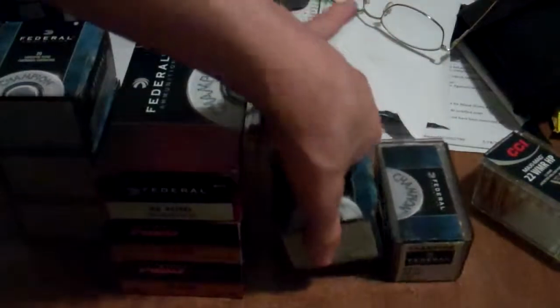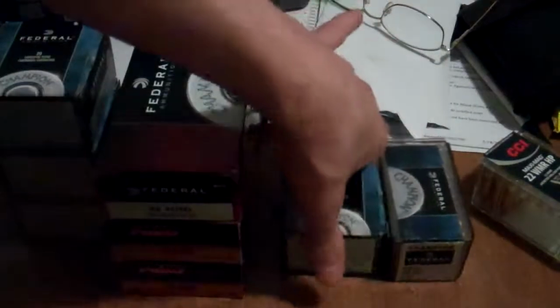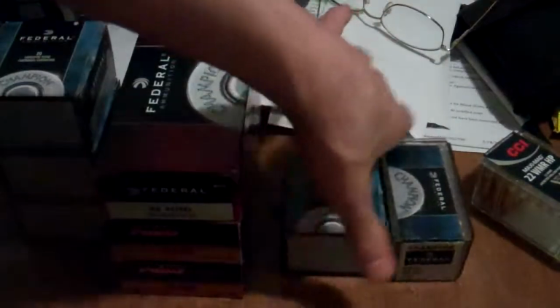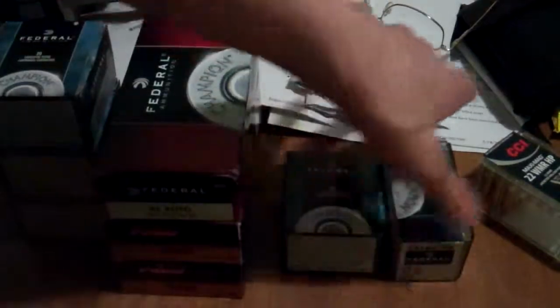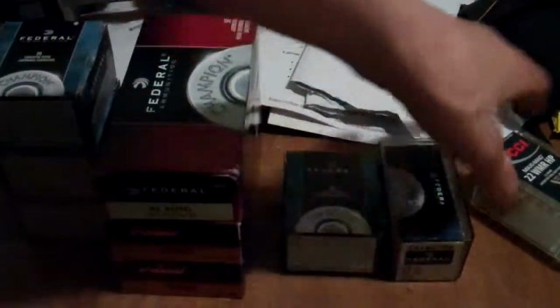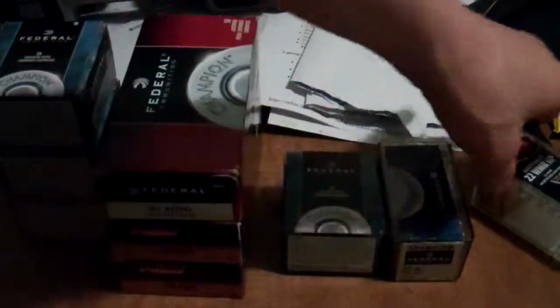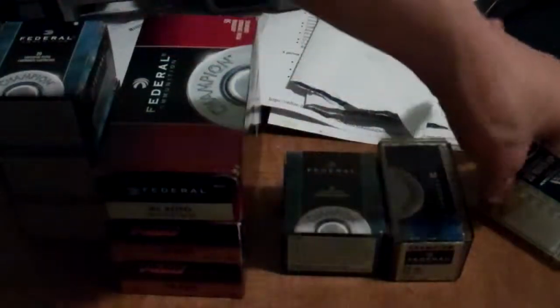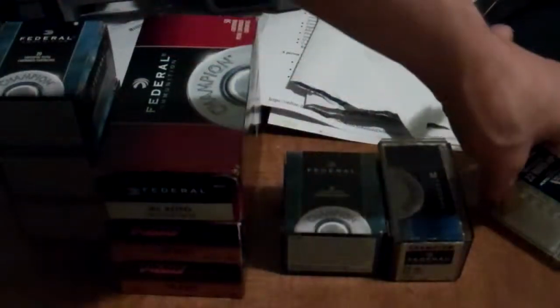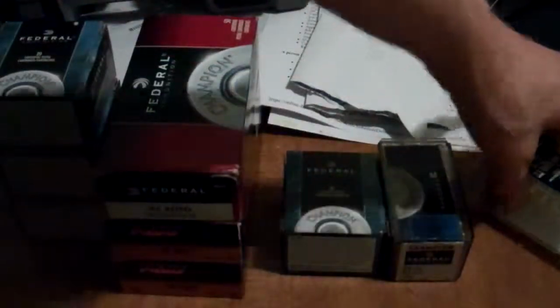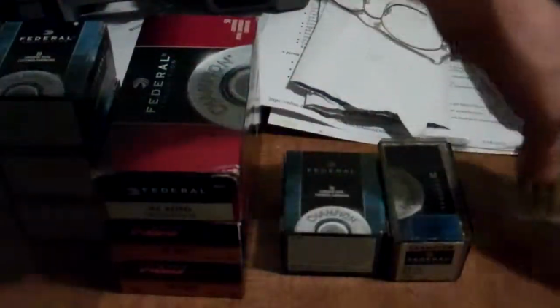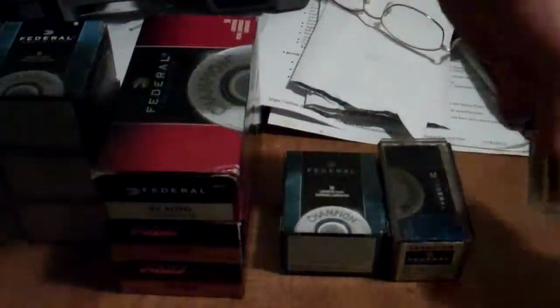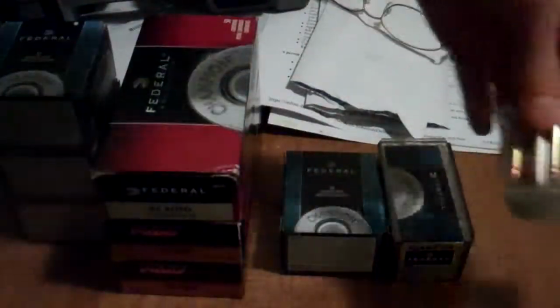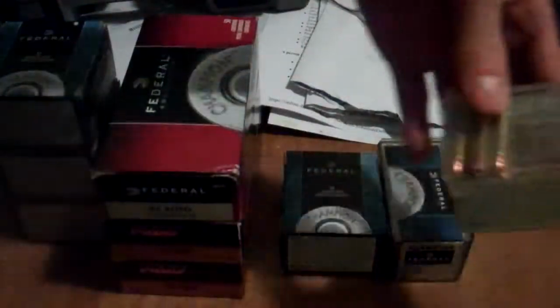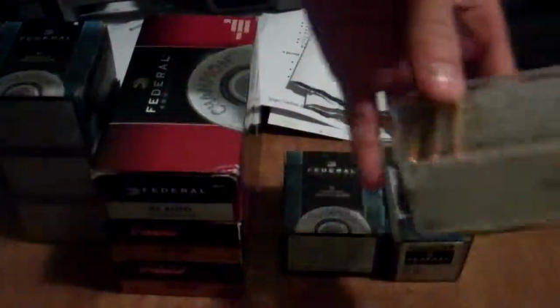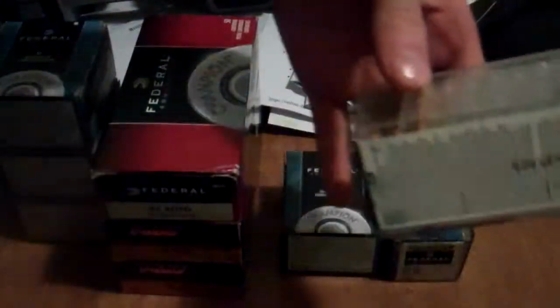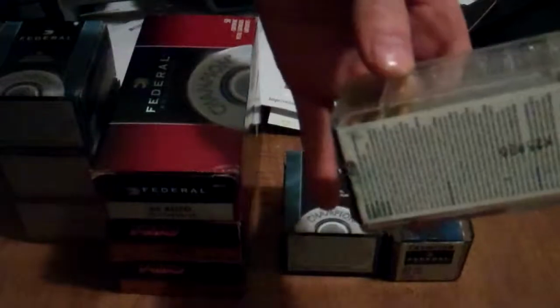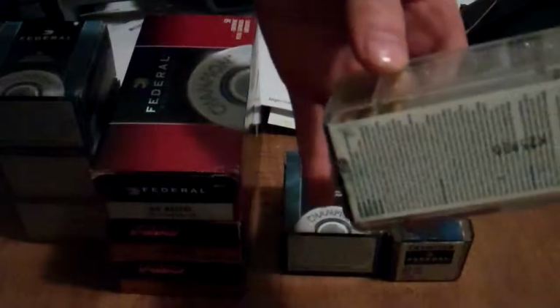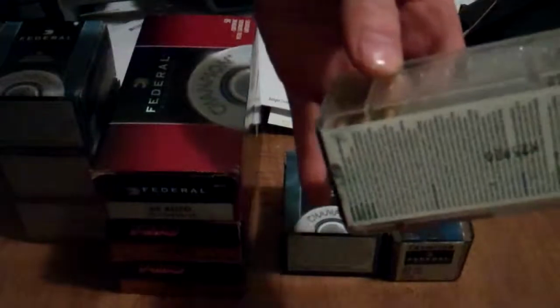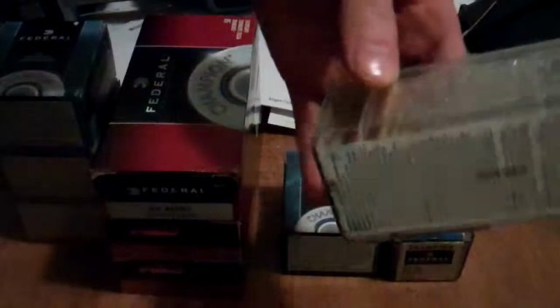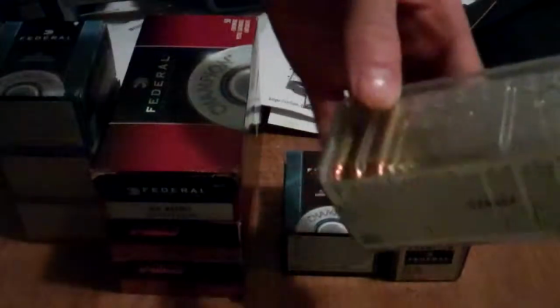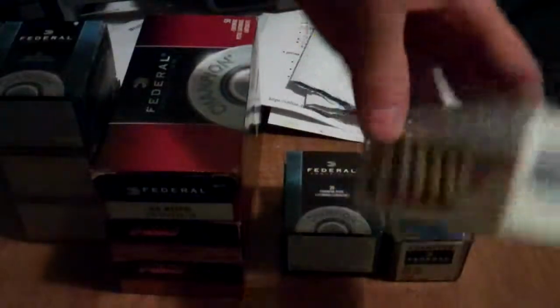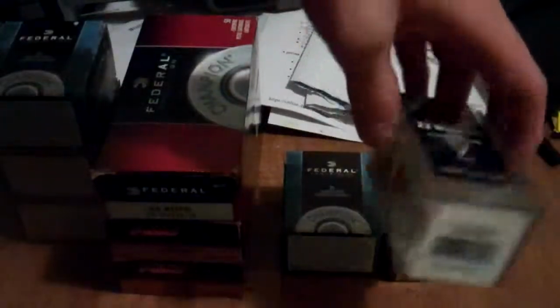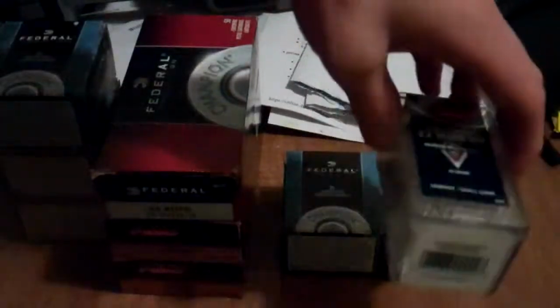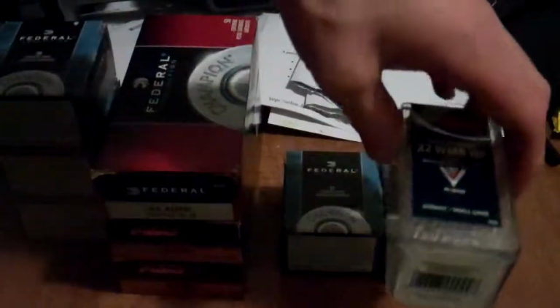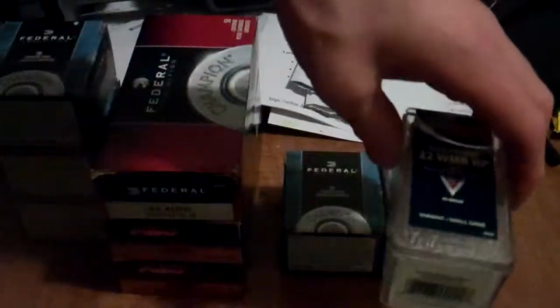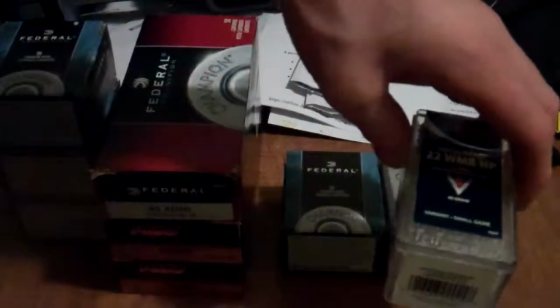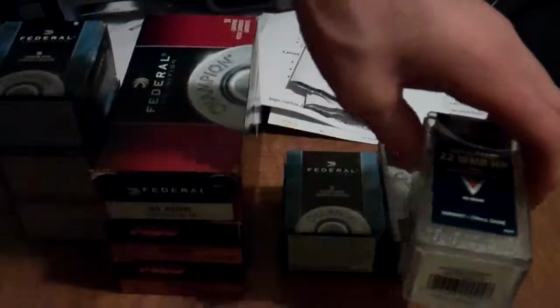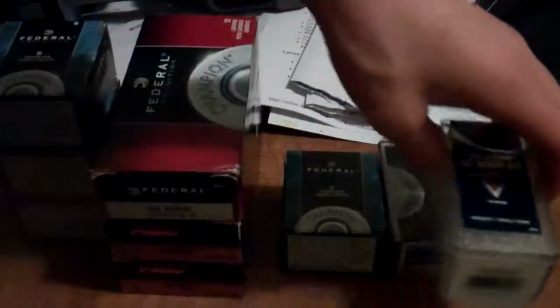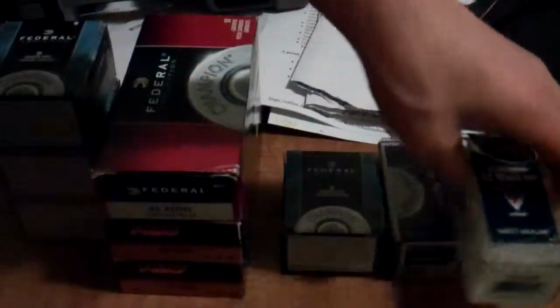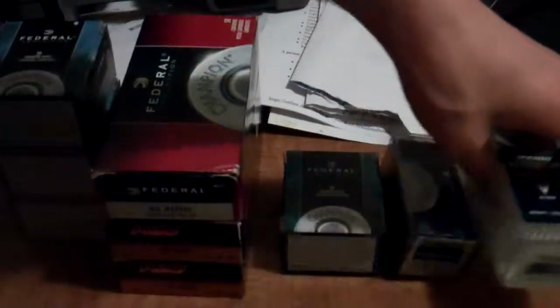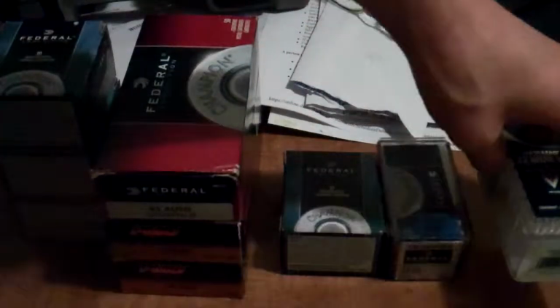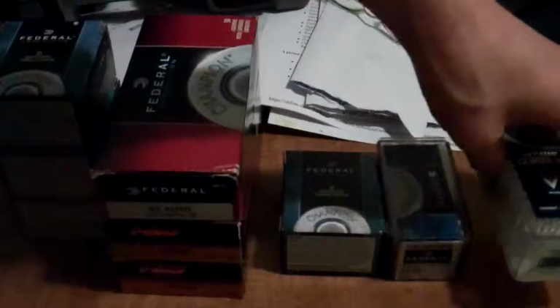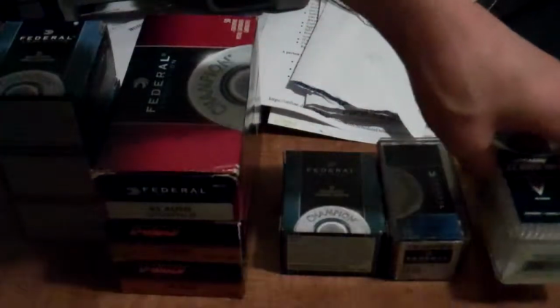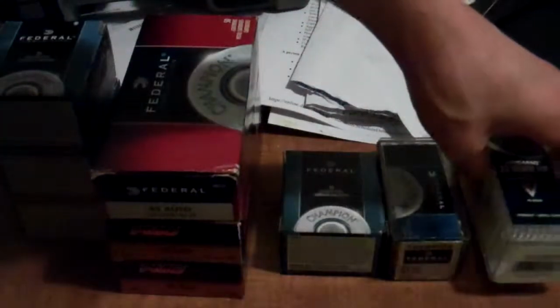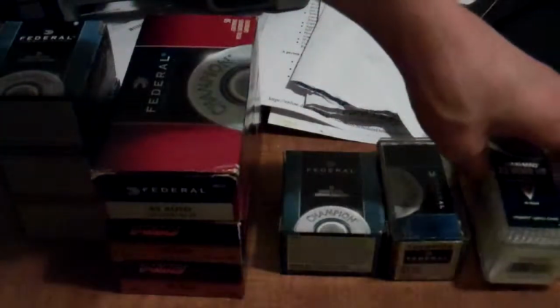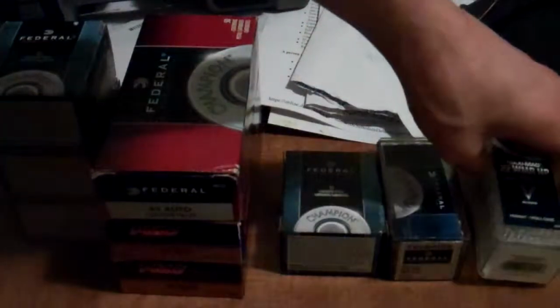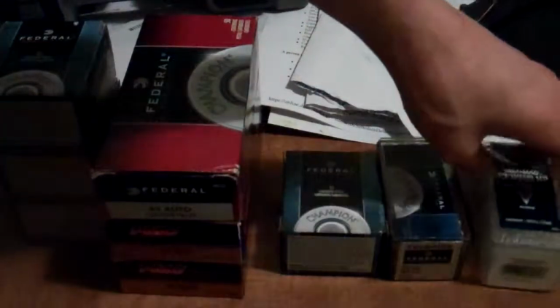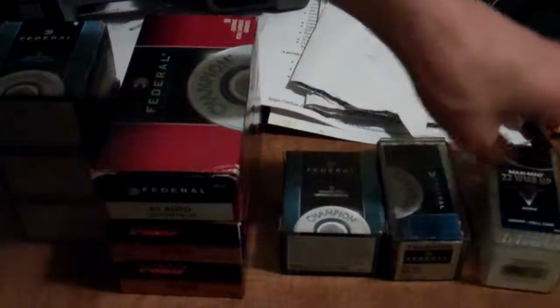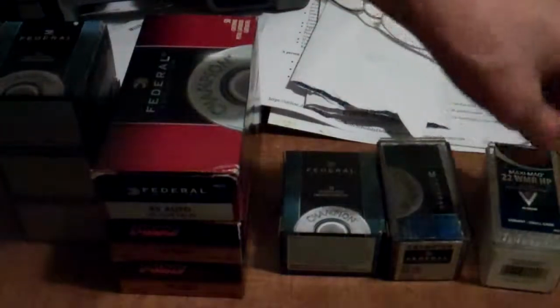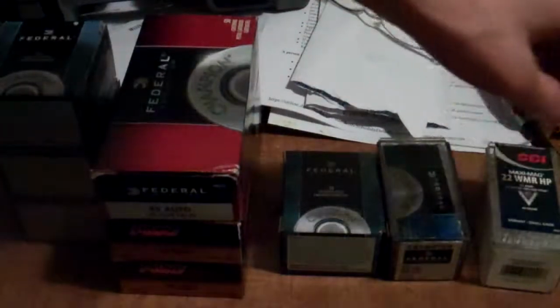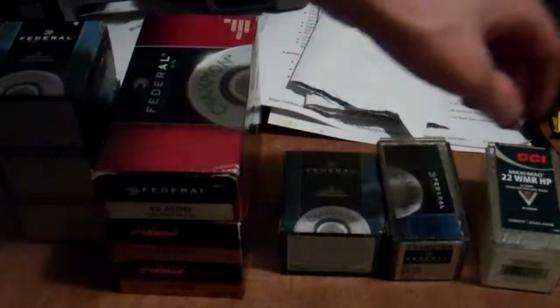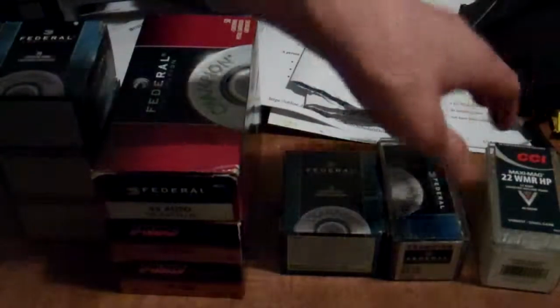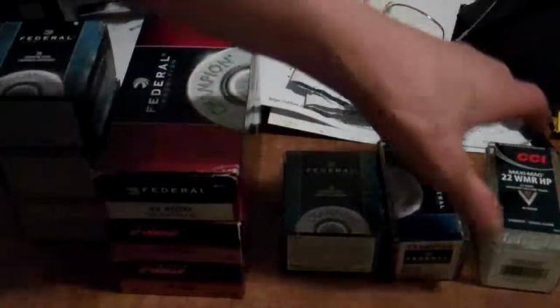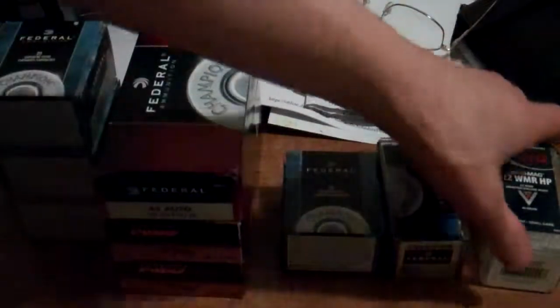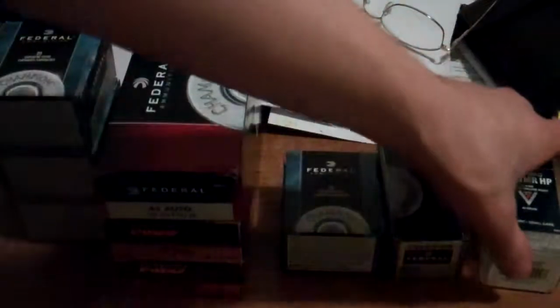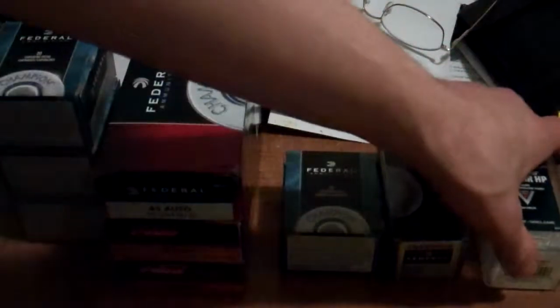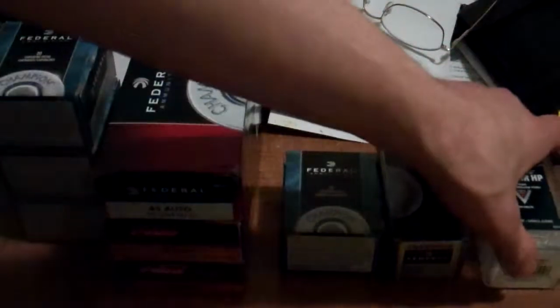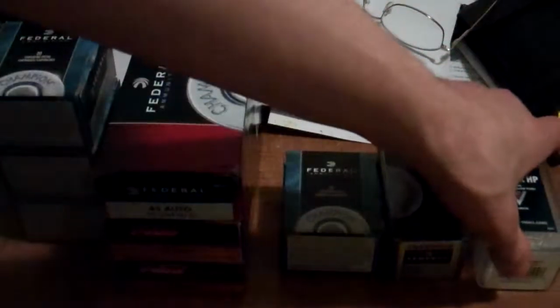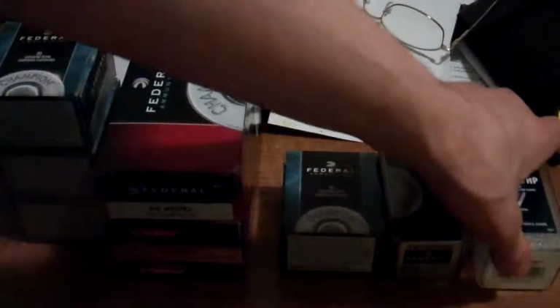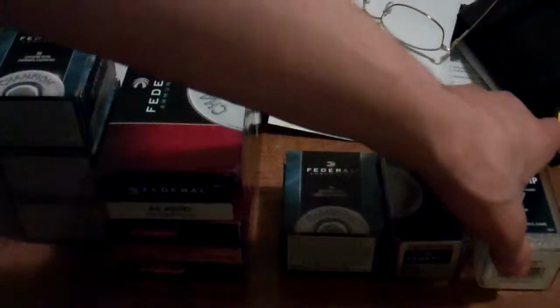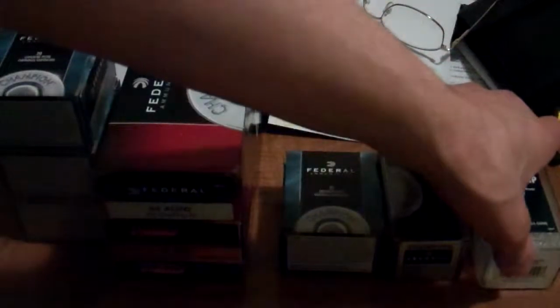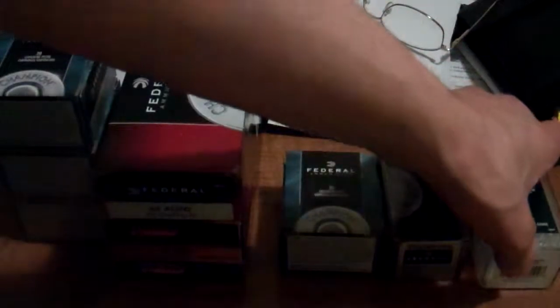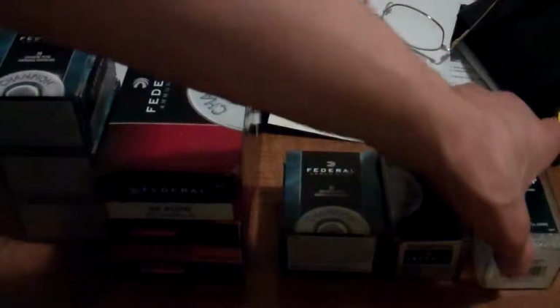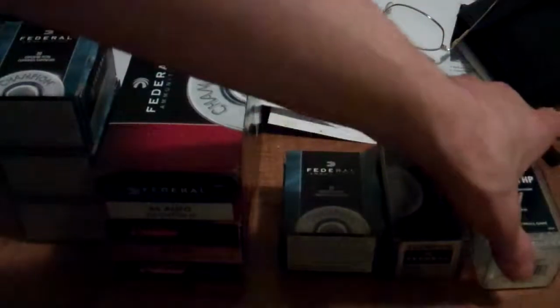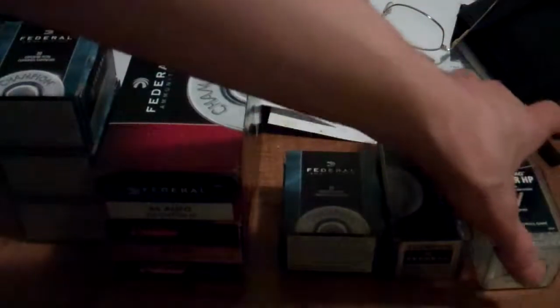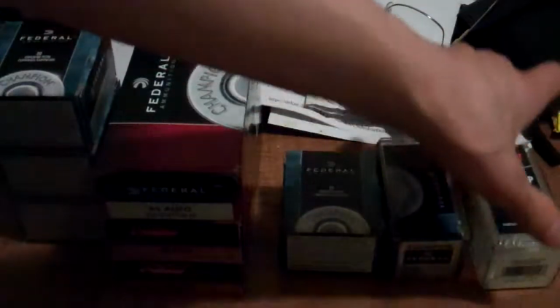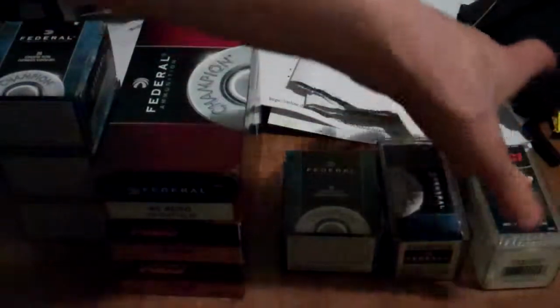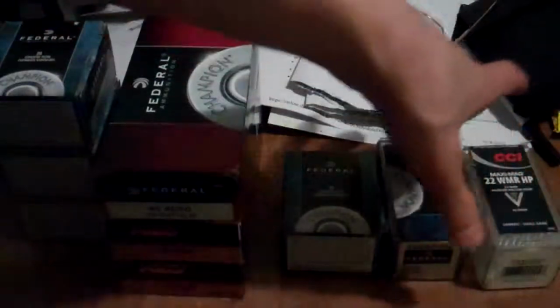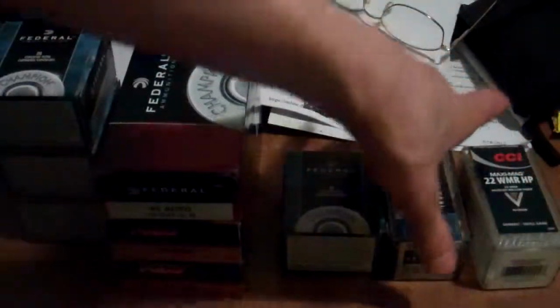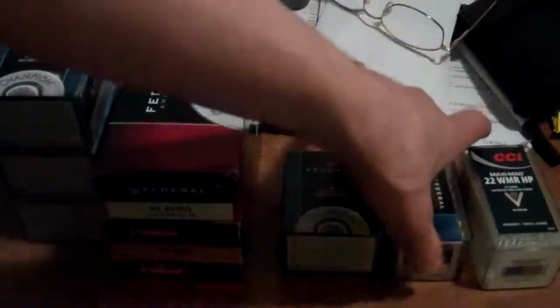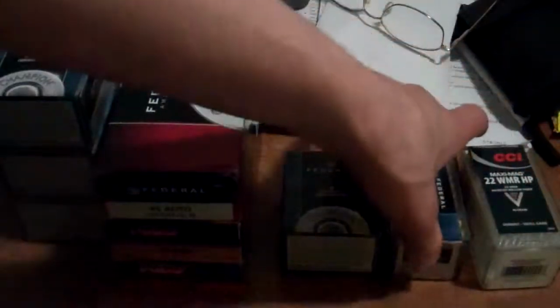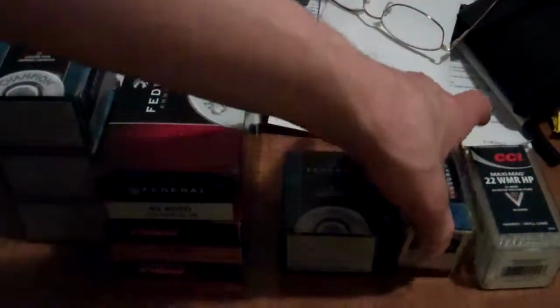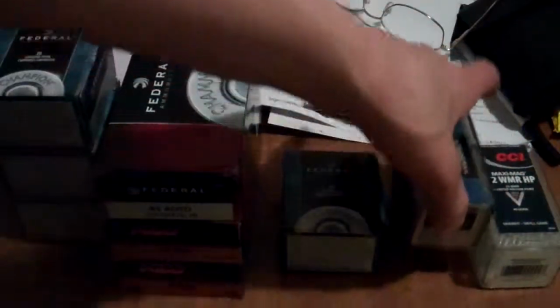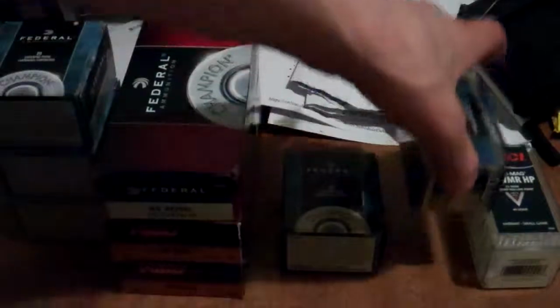We fired off five of my Holopoint .22 Magnum rounds, because that's what I had in there, and I wanted to see how well they'd do in the wind.